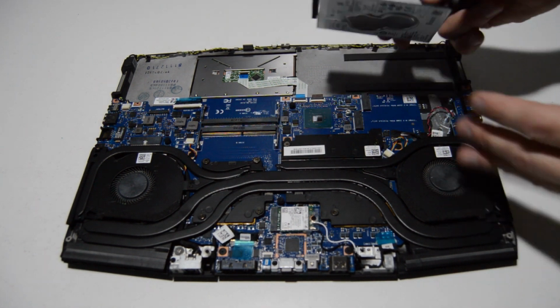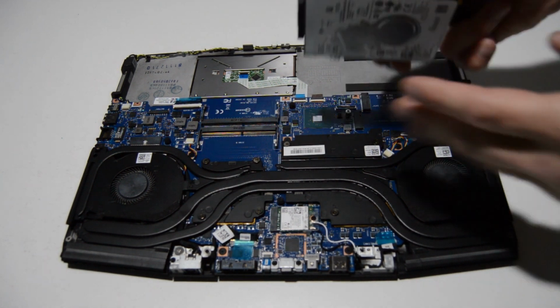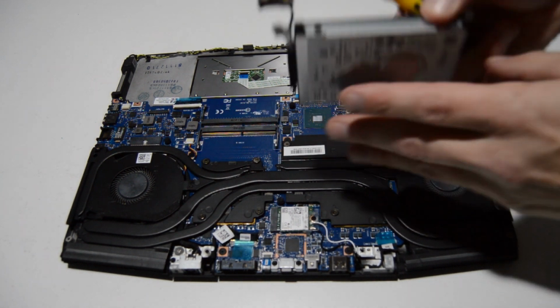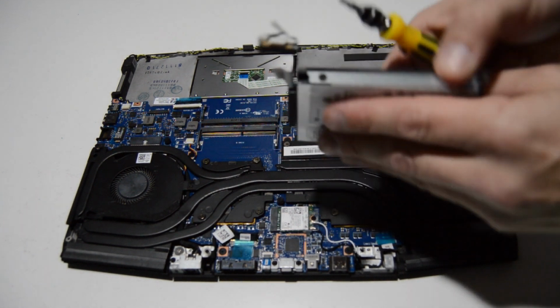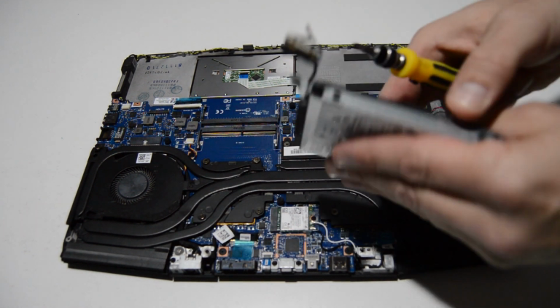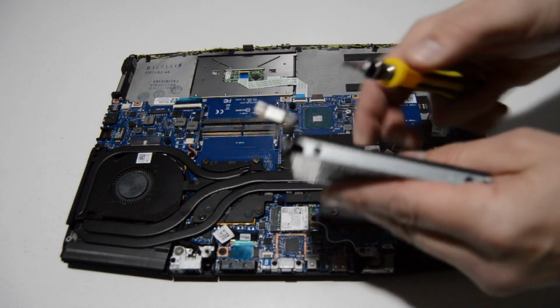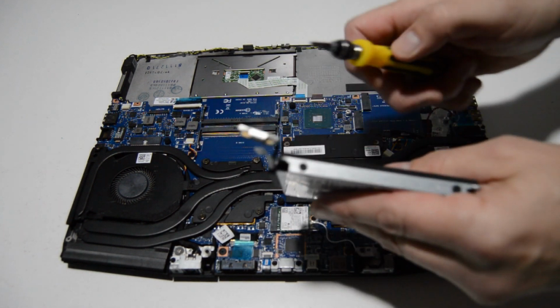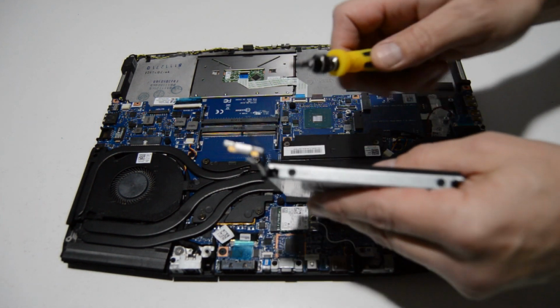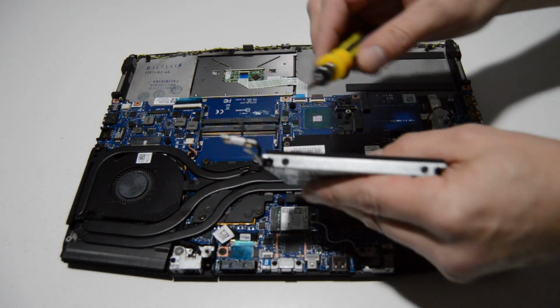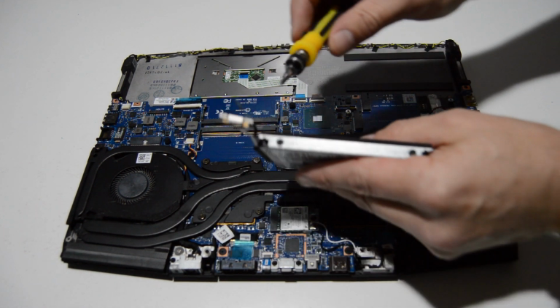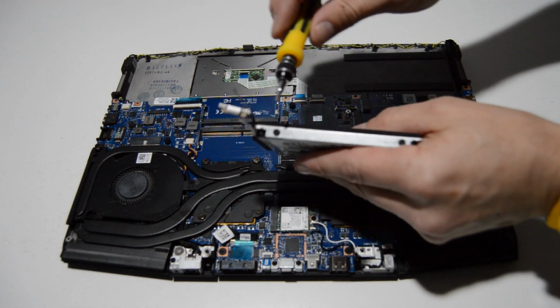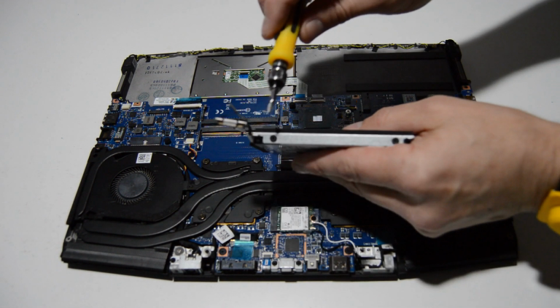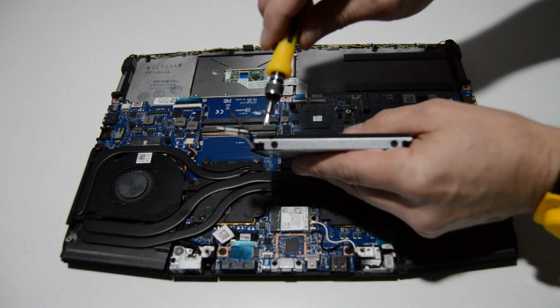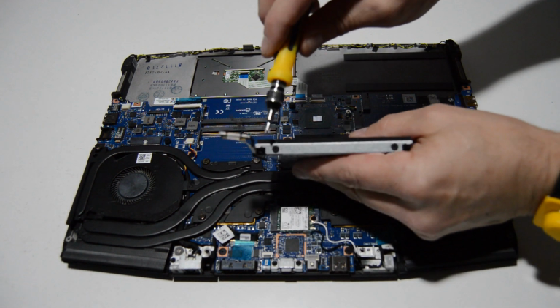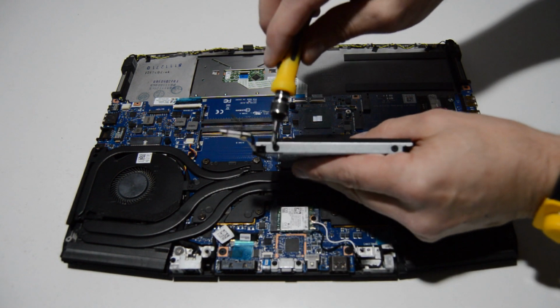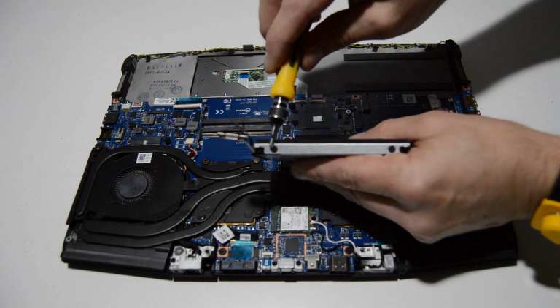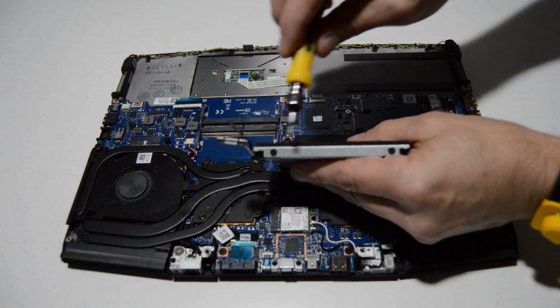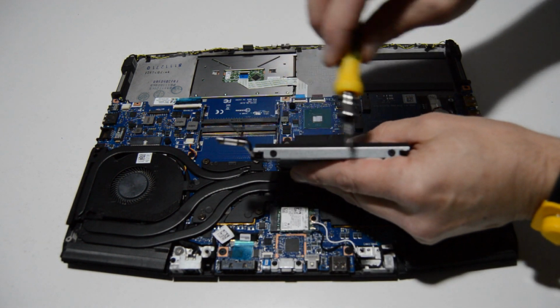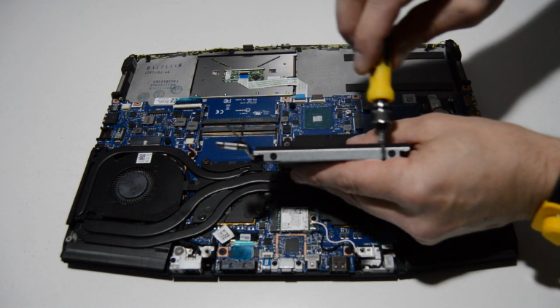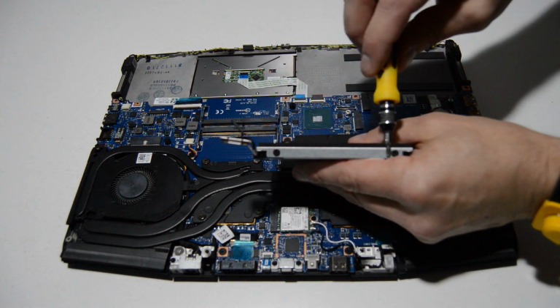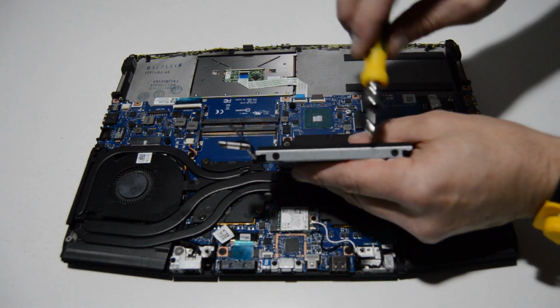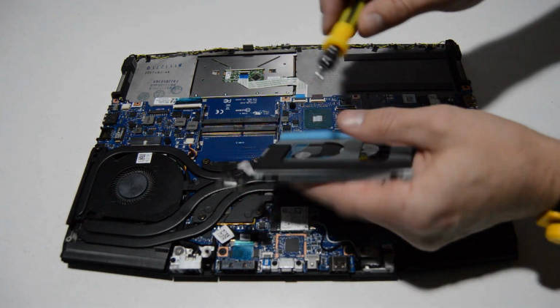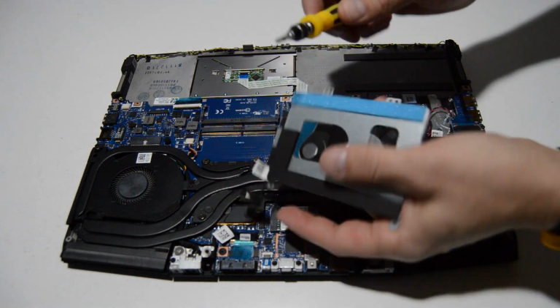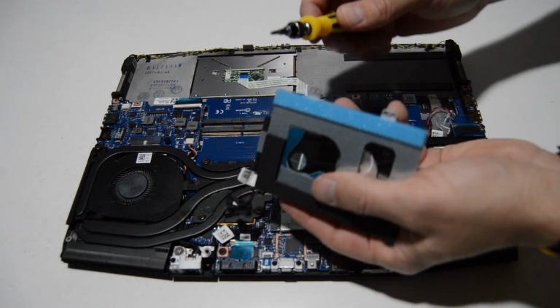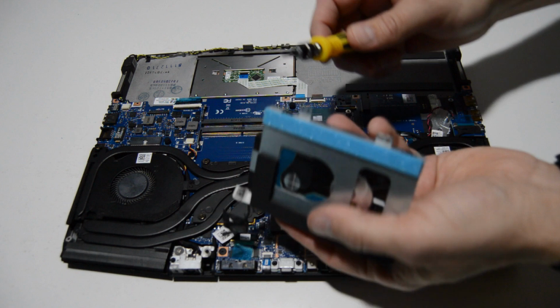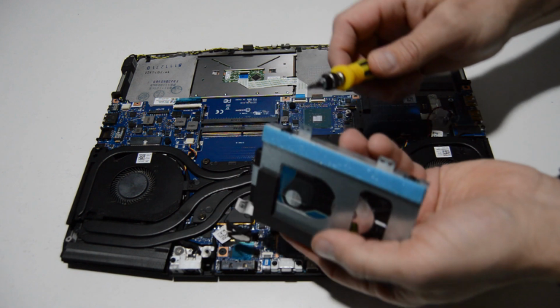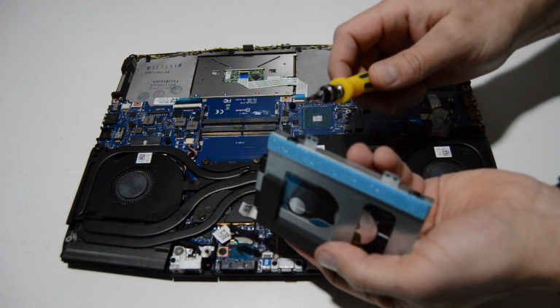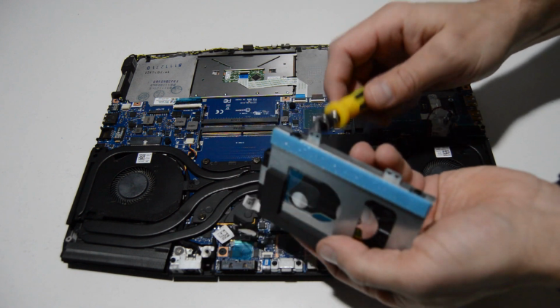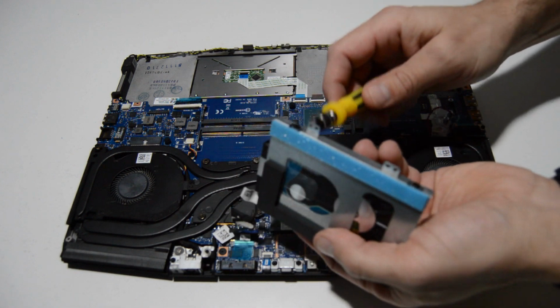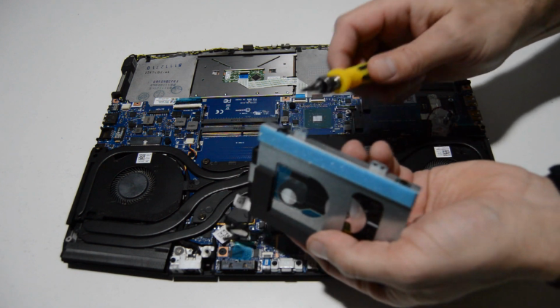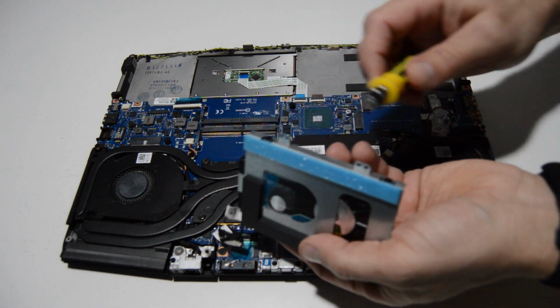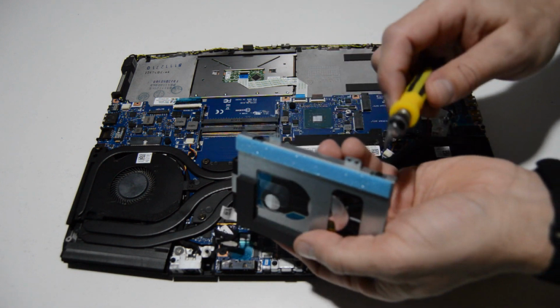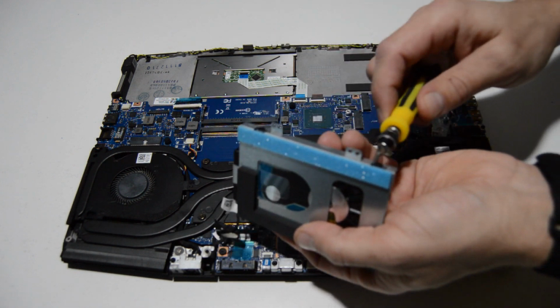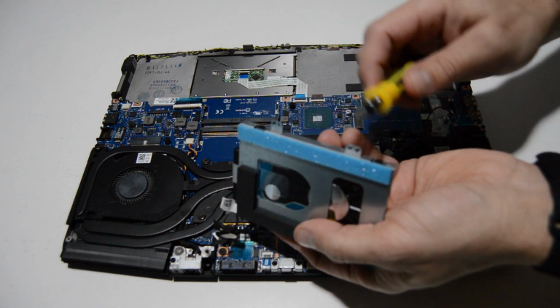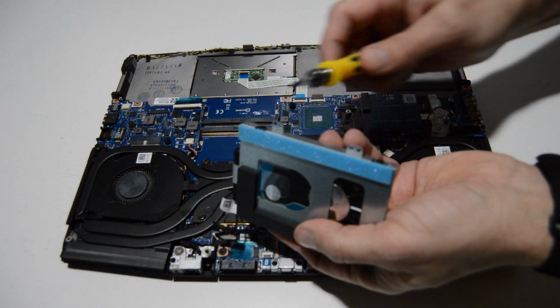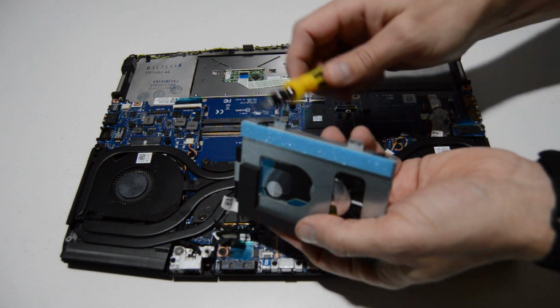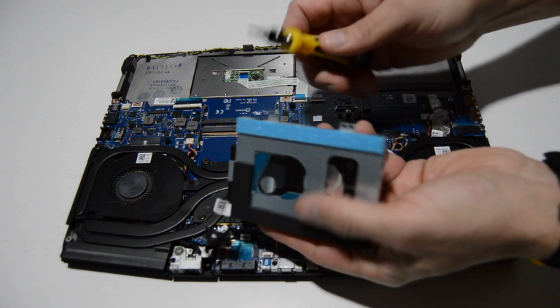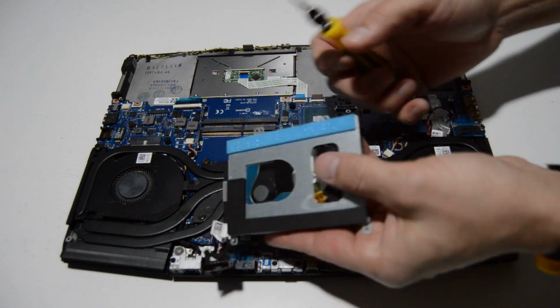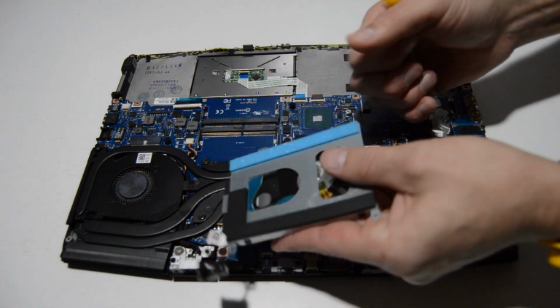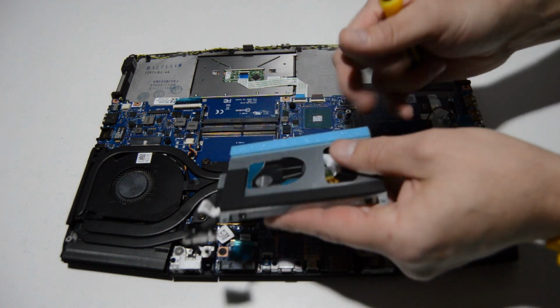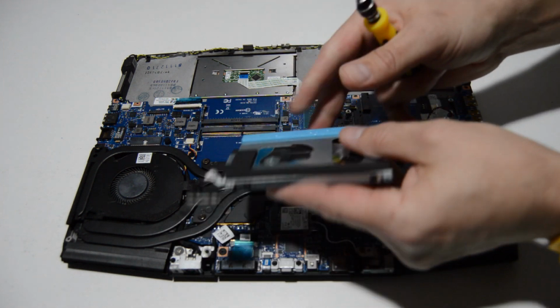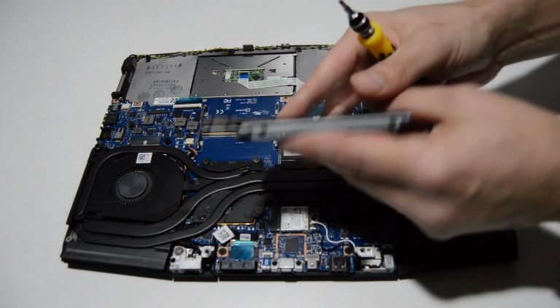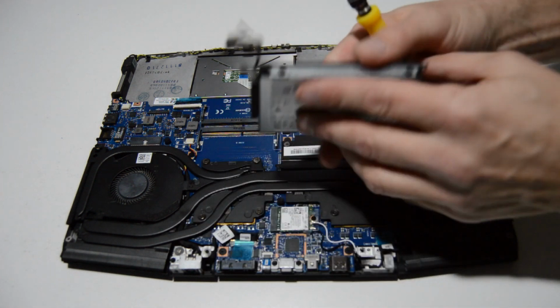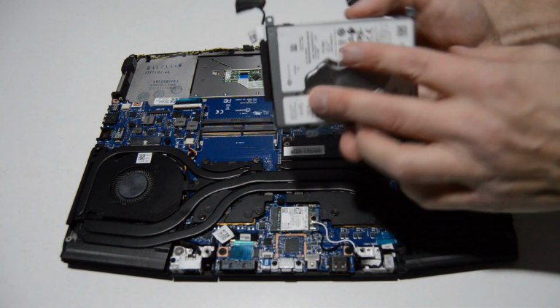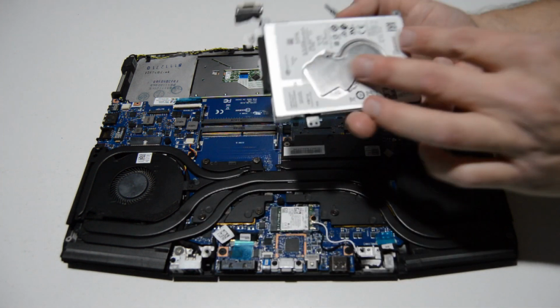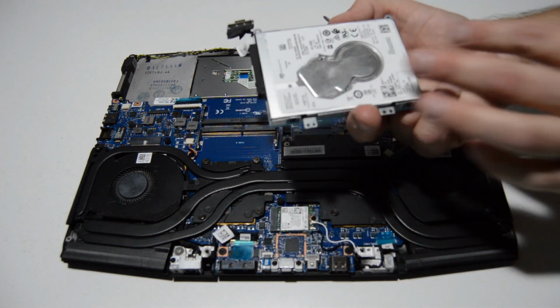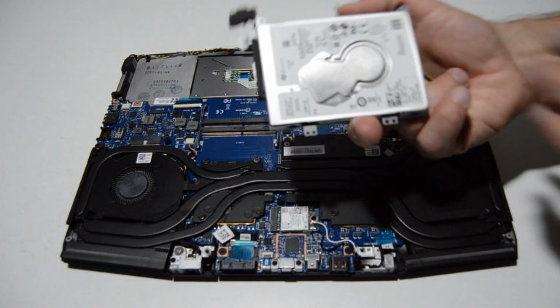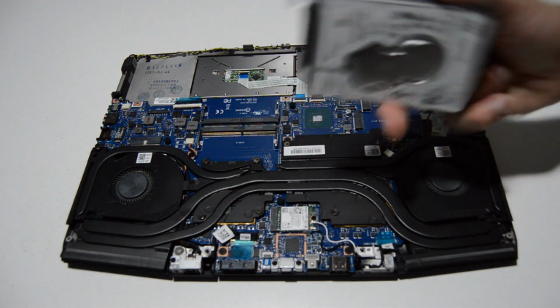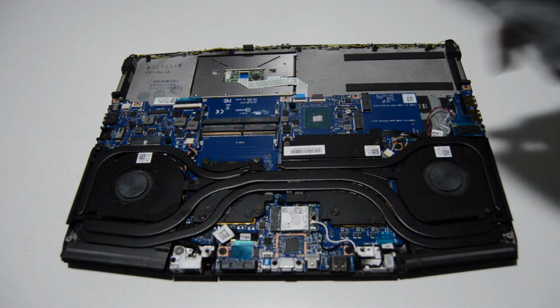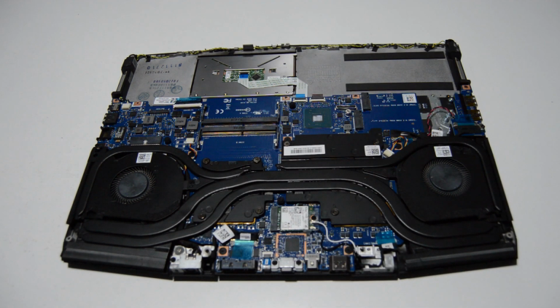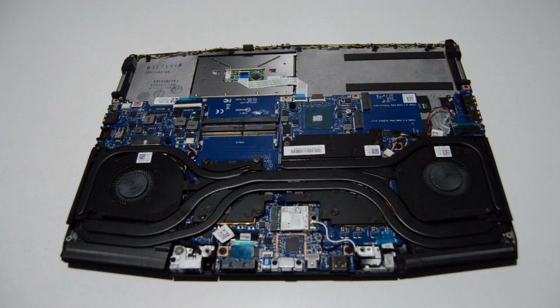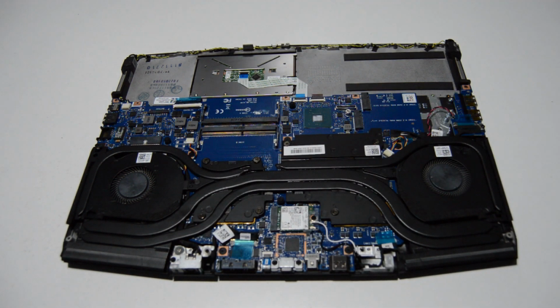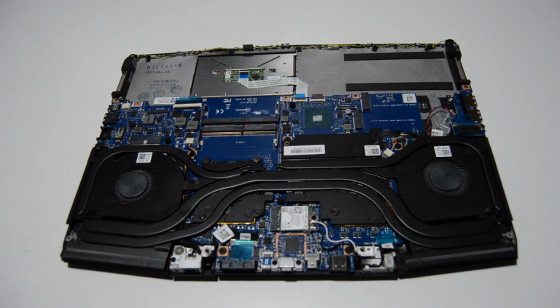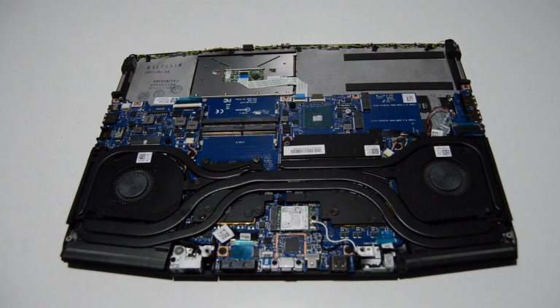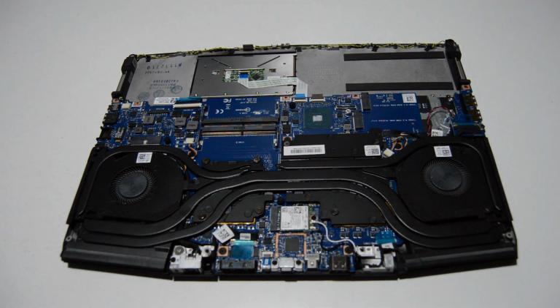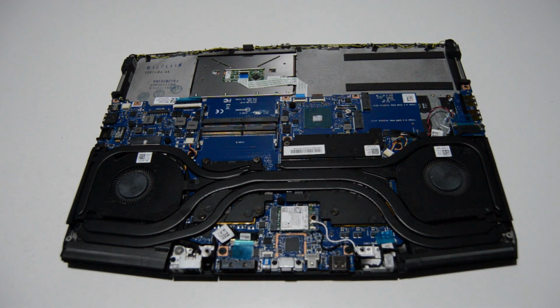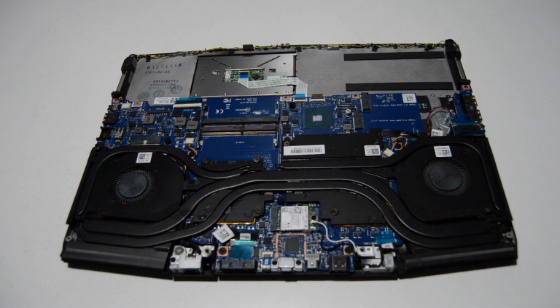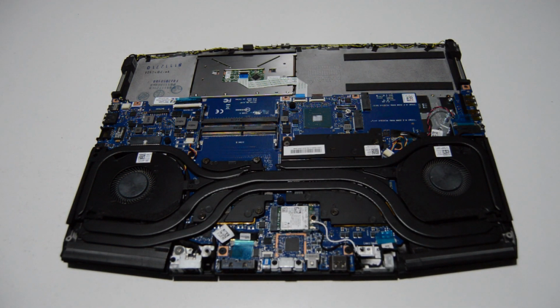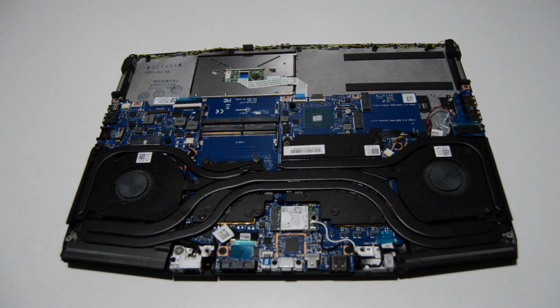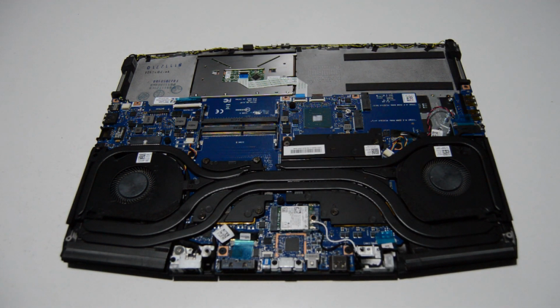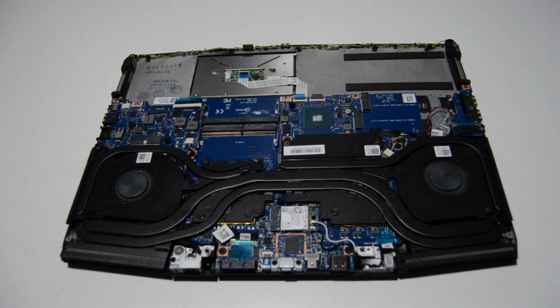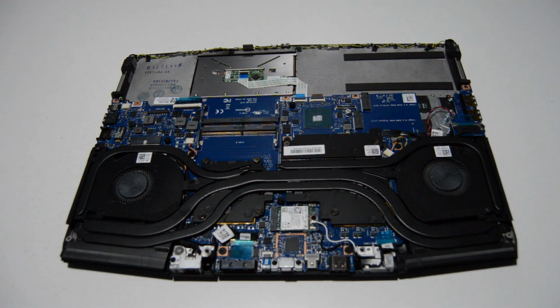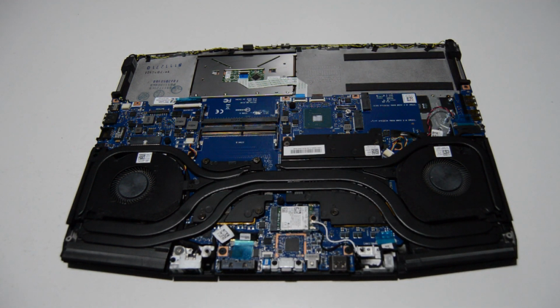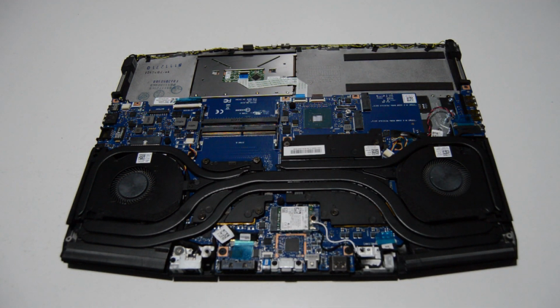To remove your hard drive, just take off two screws from each side.